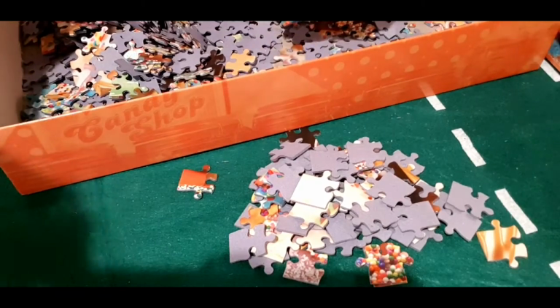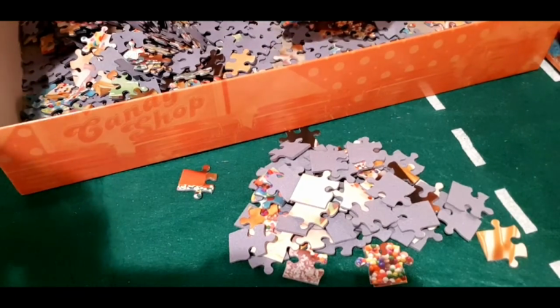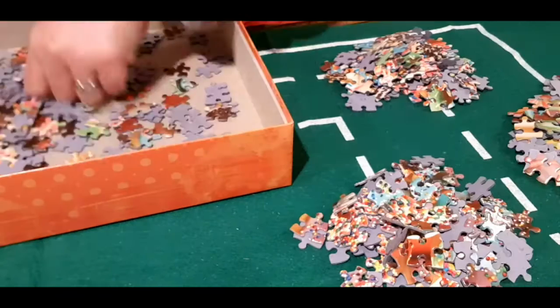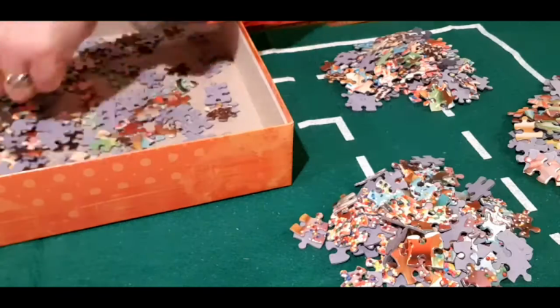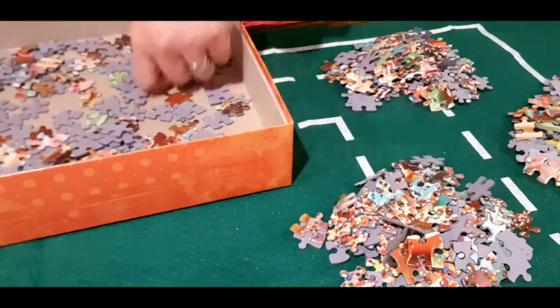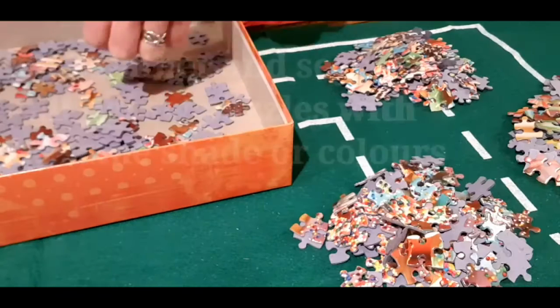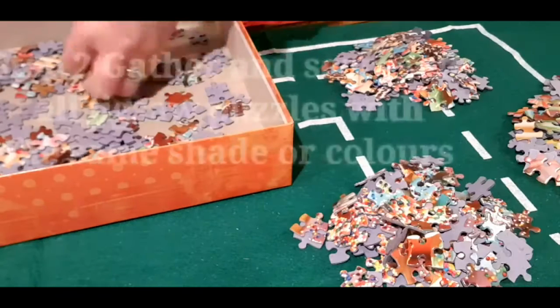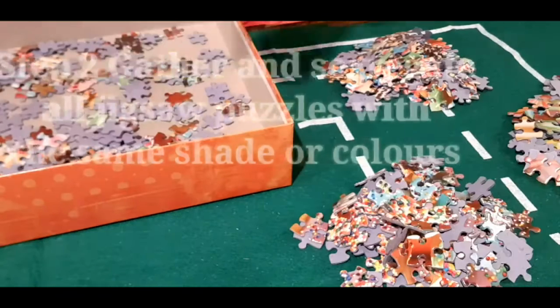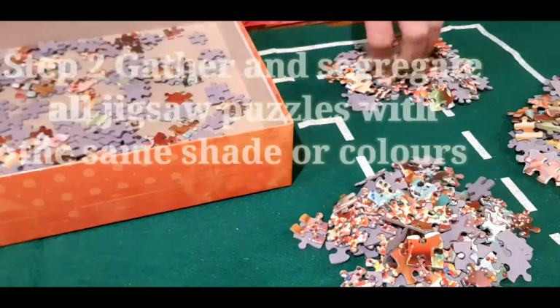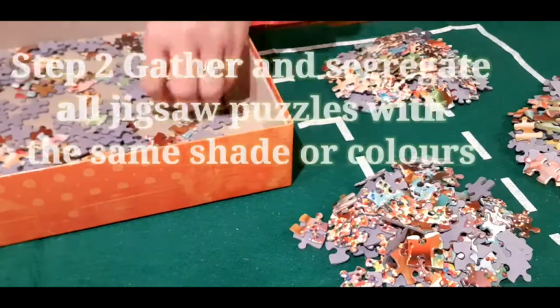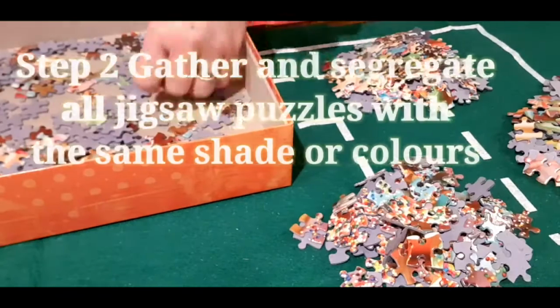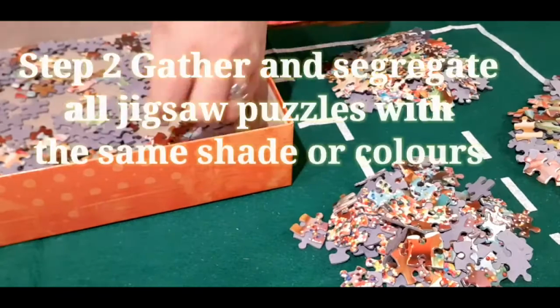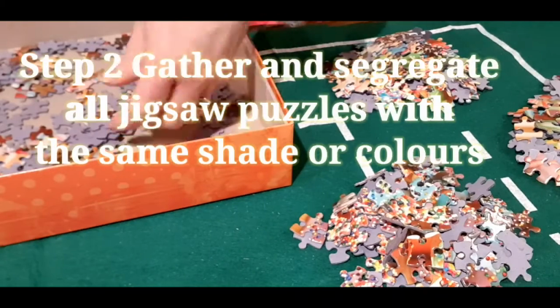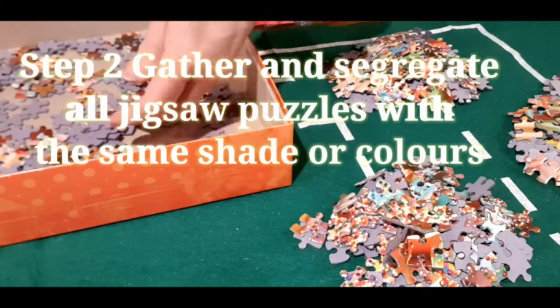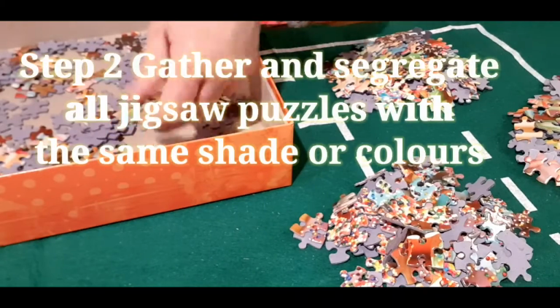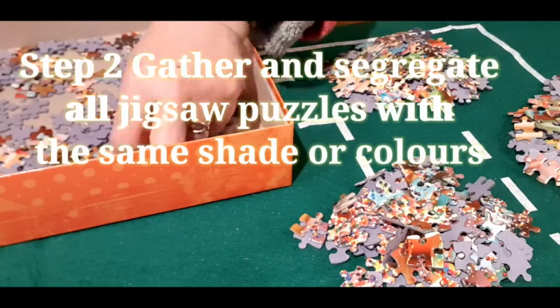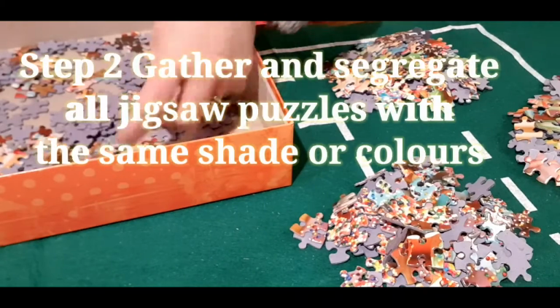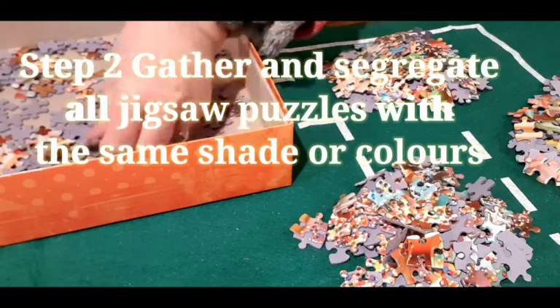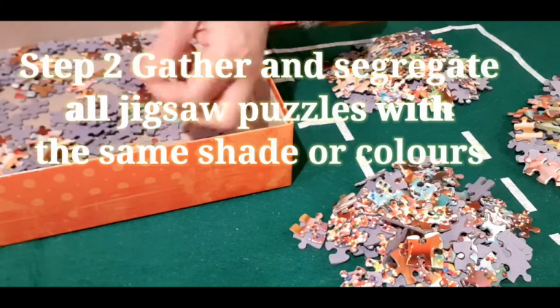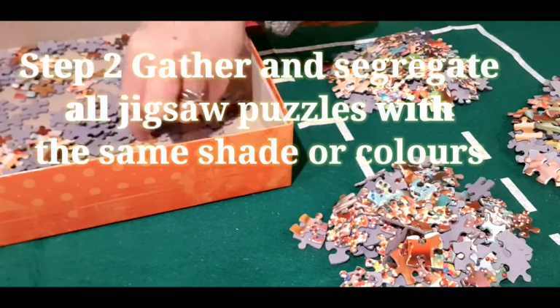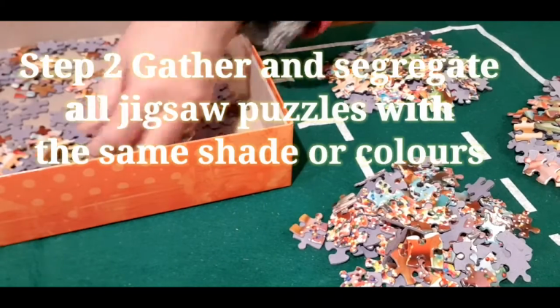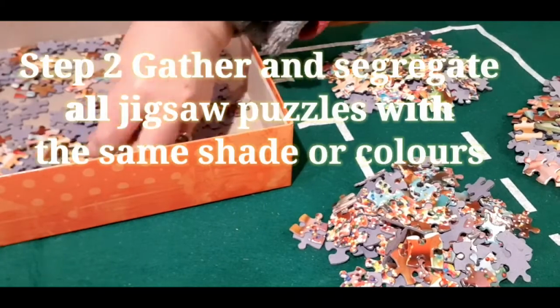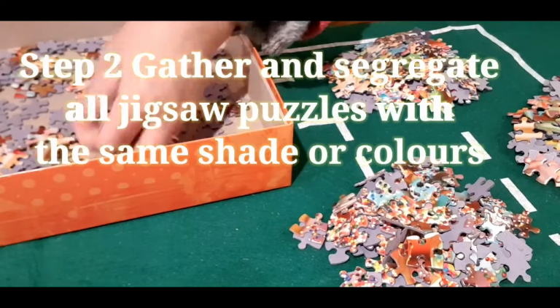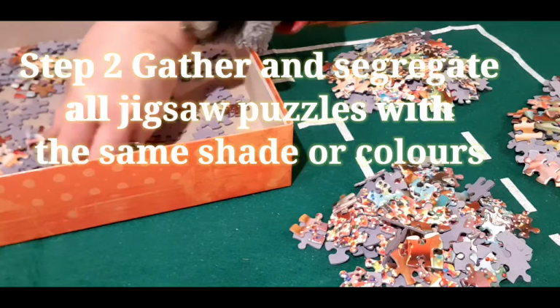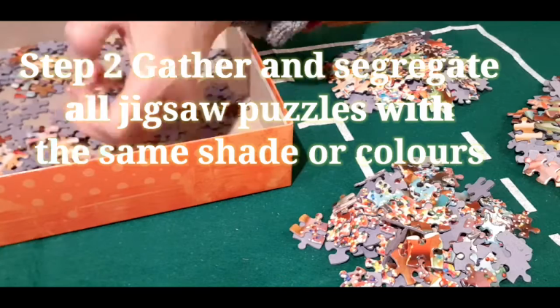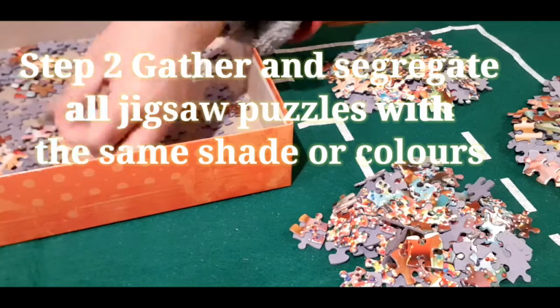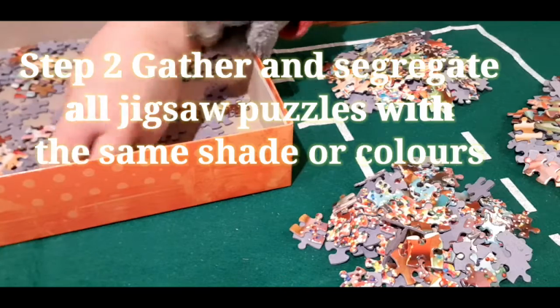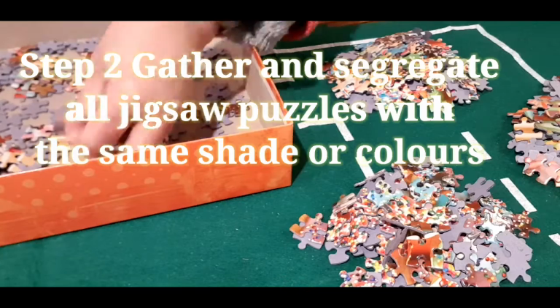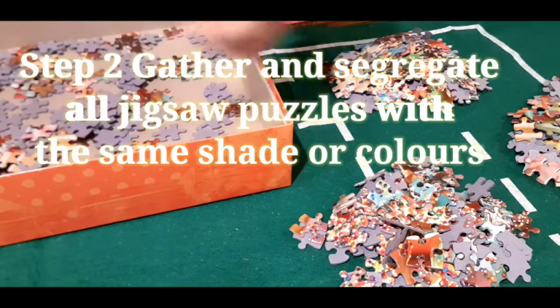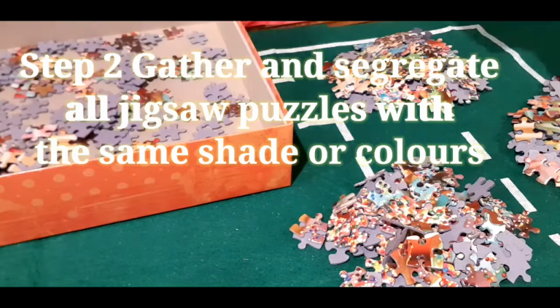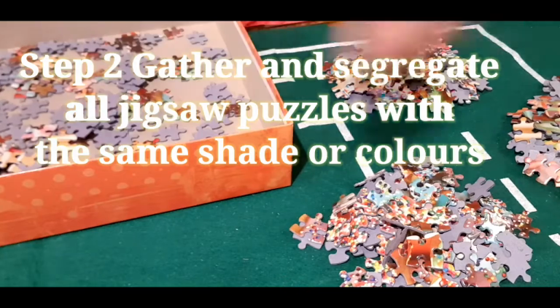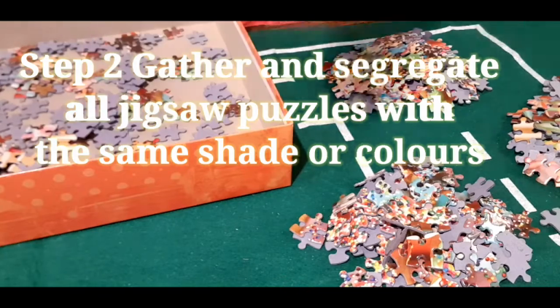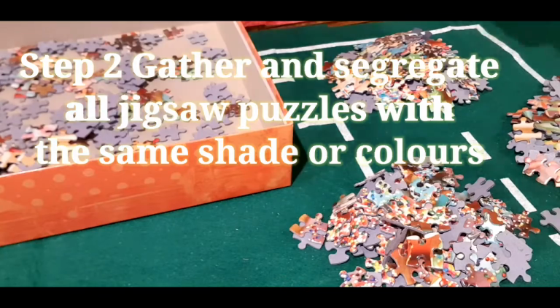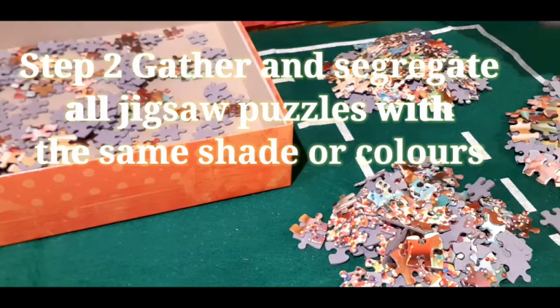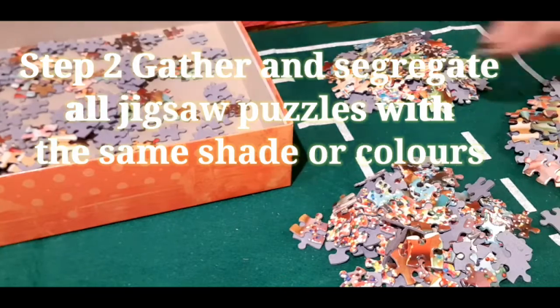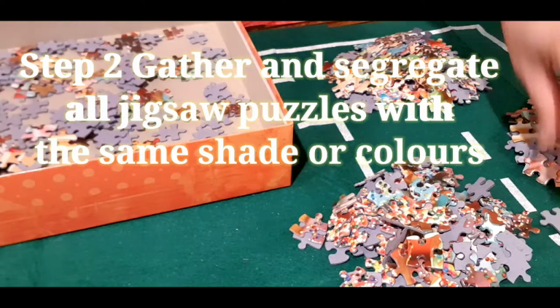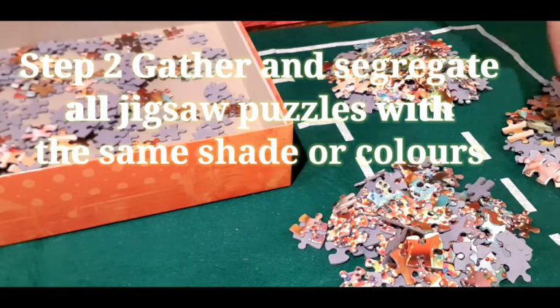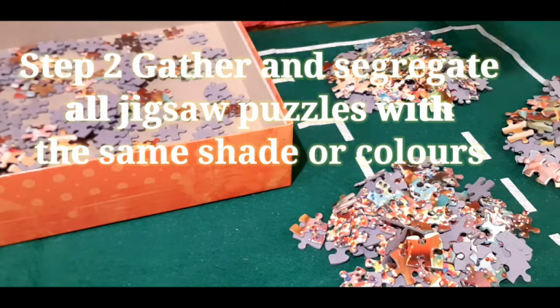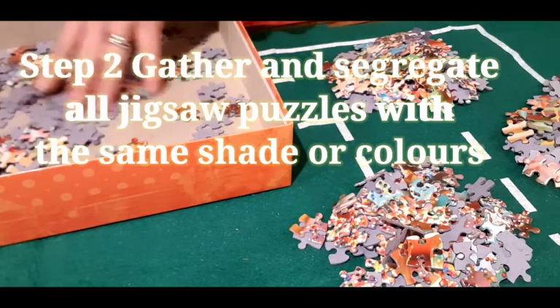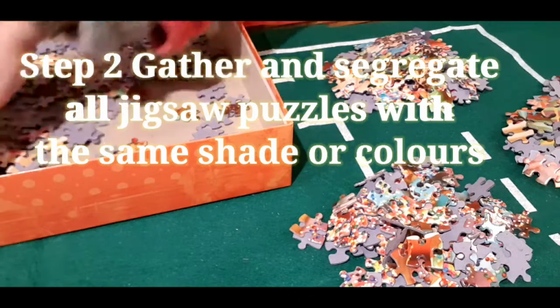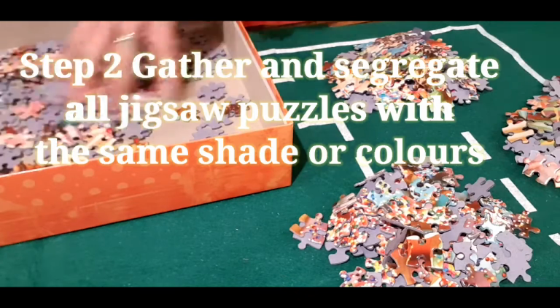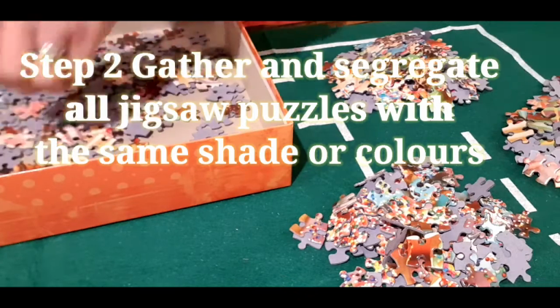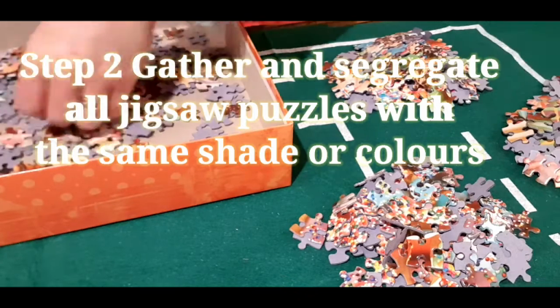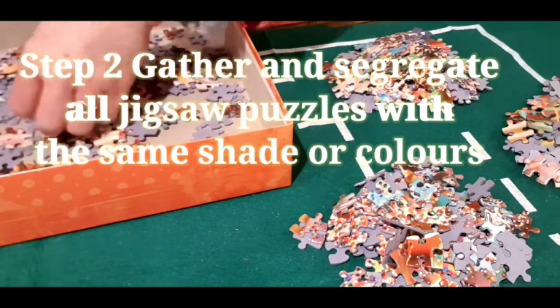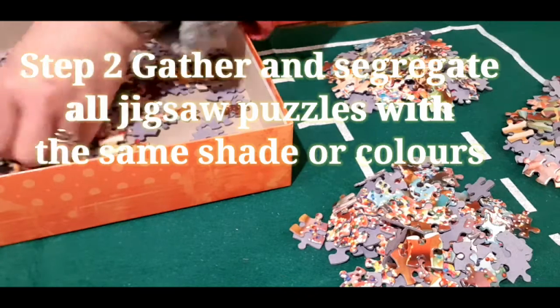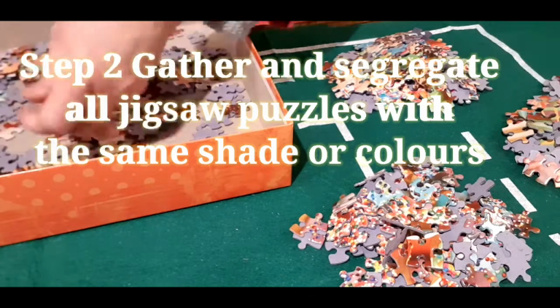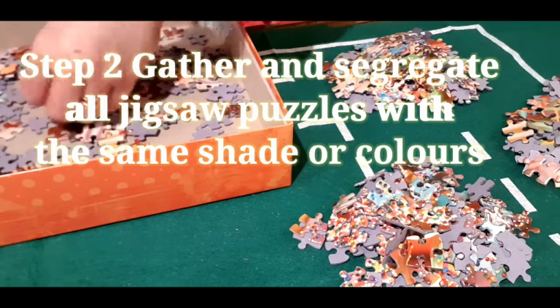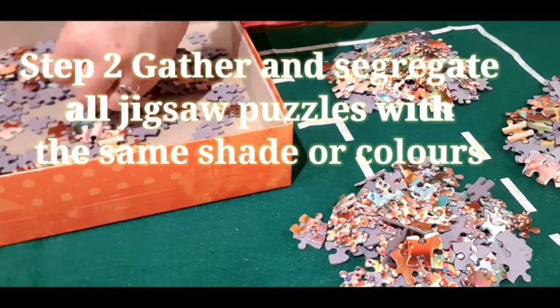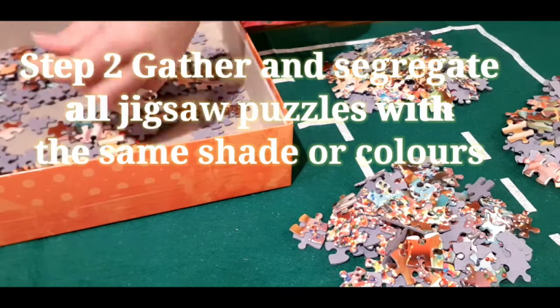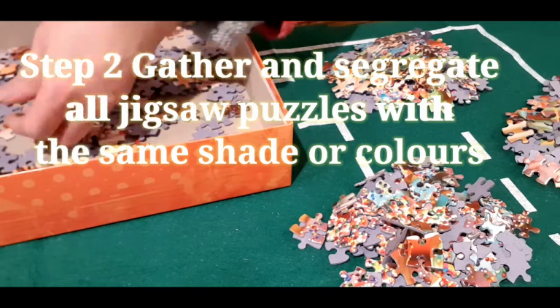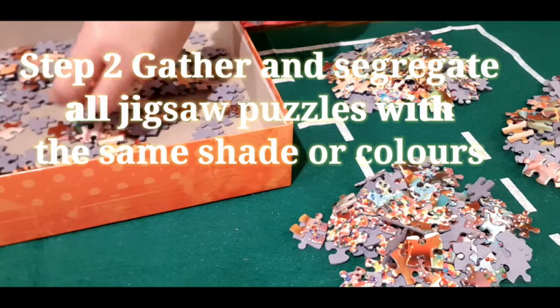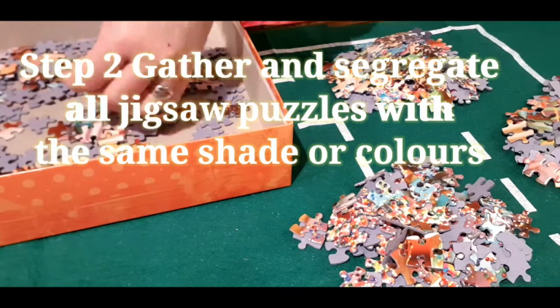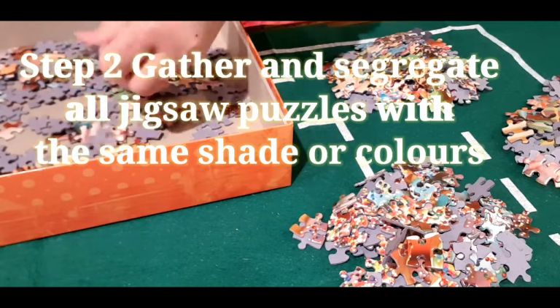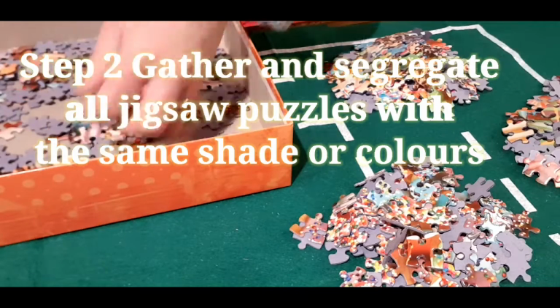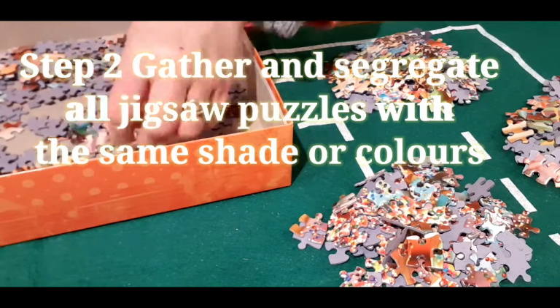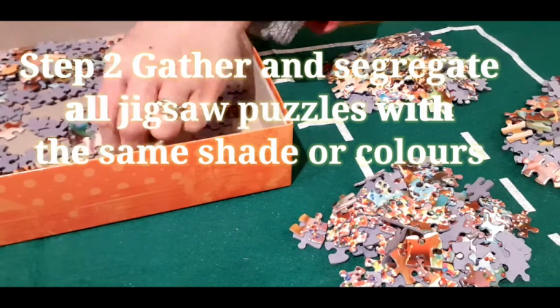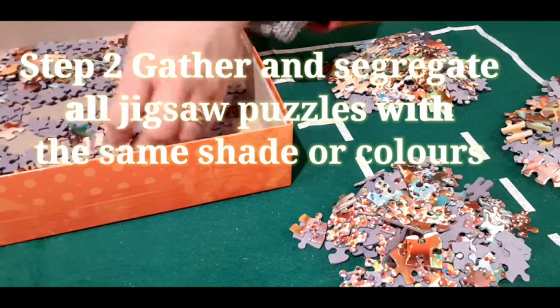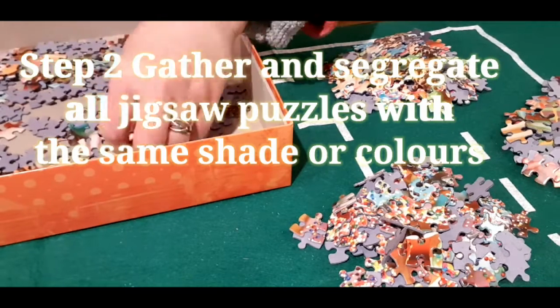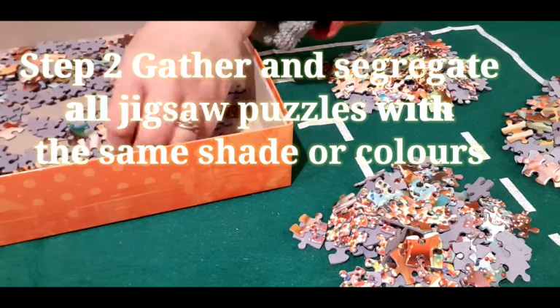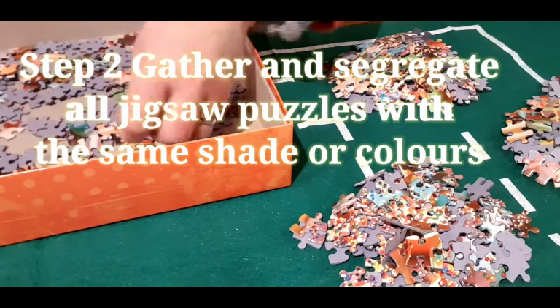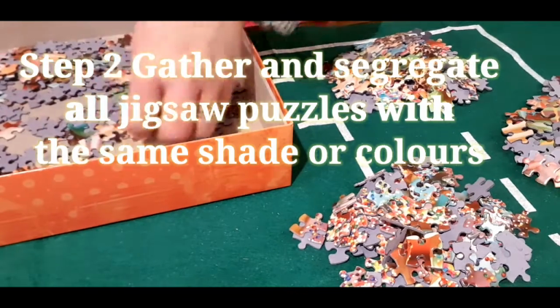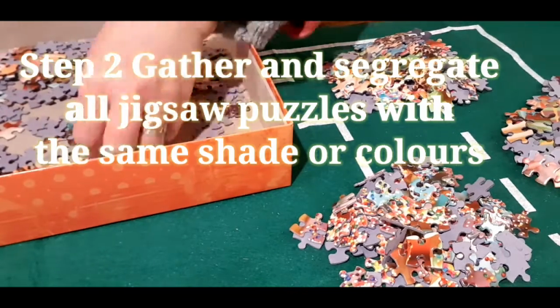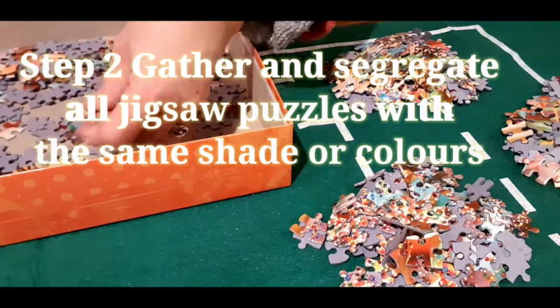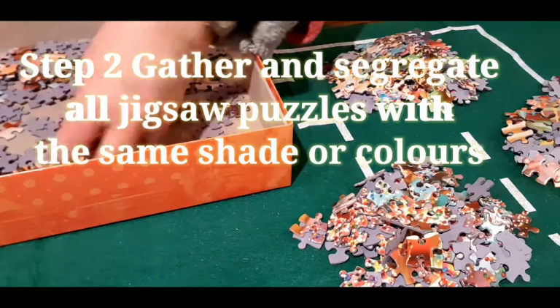Step two: gather and segregate all jigsaw puzzle pieces with the same shade or color.